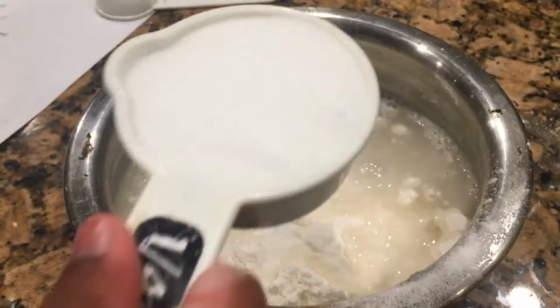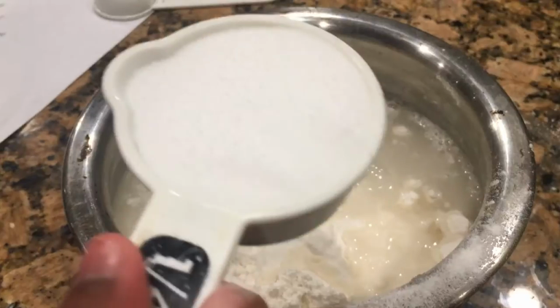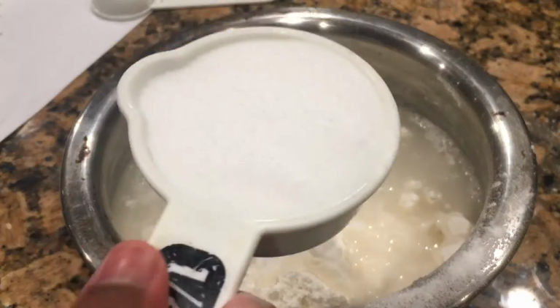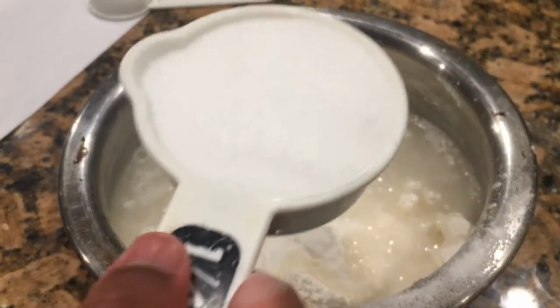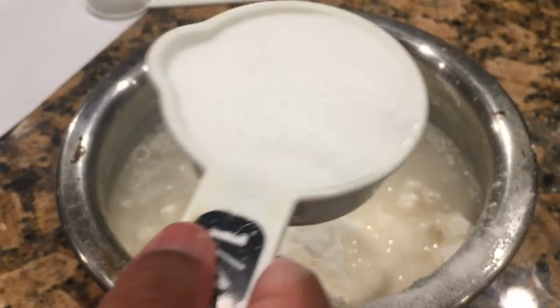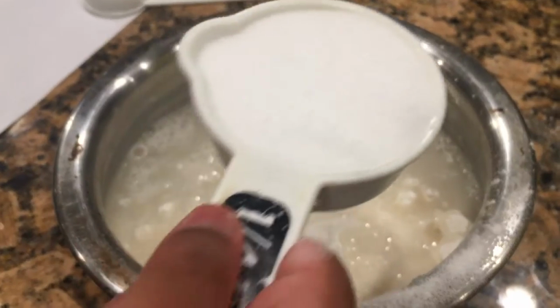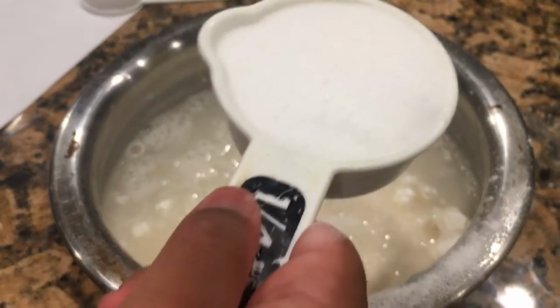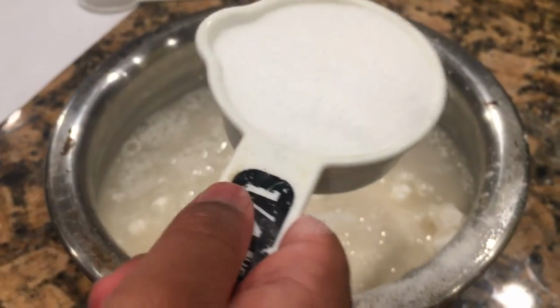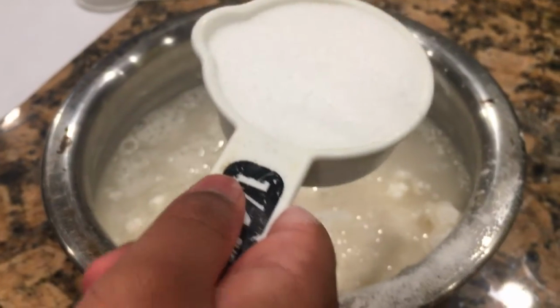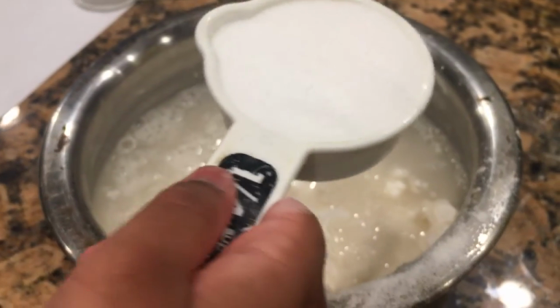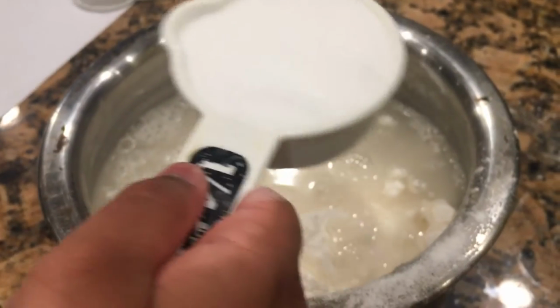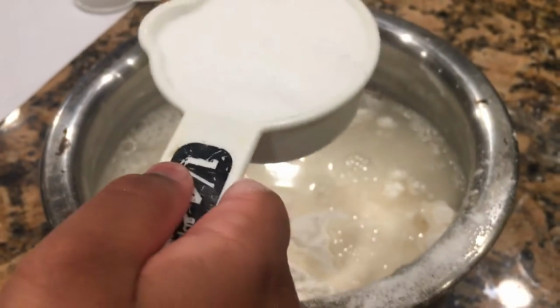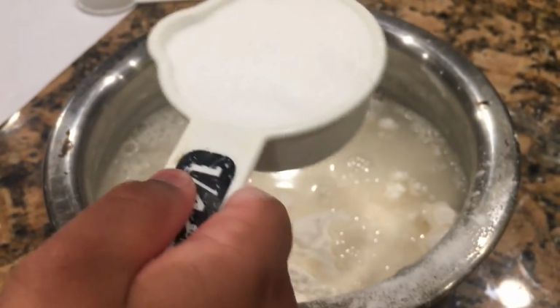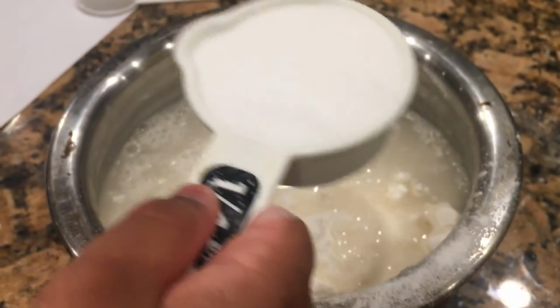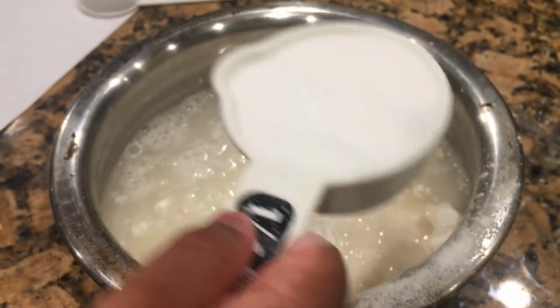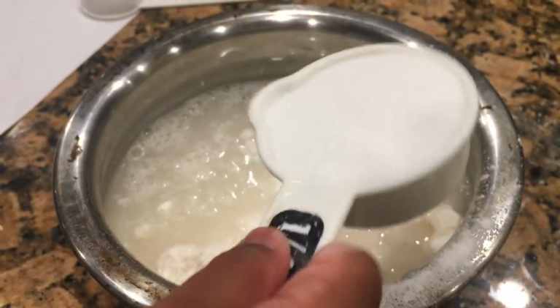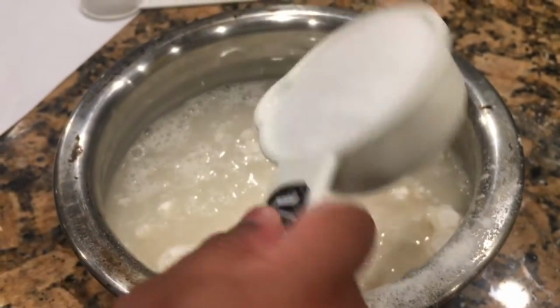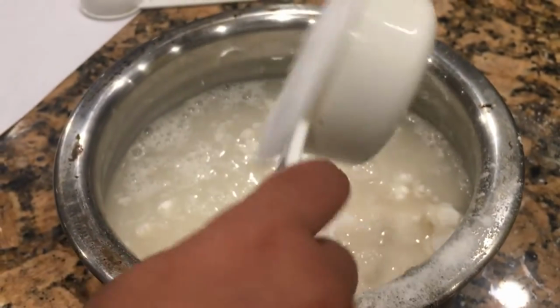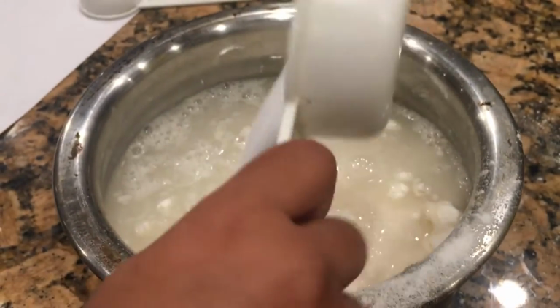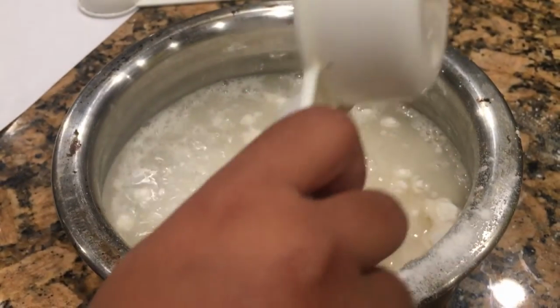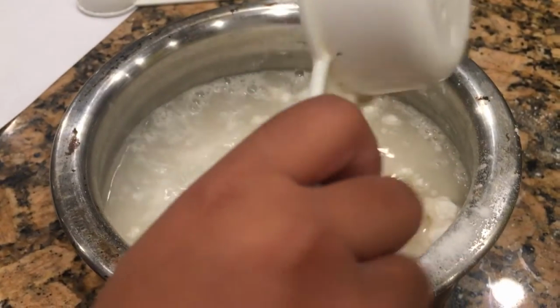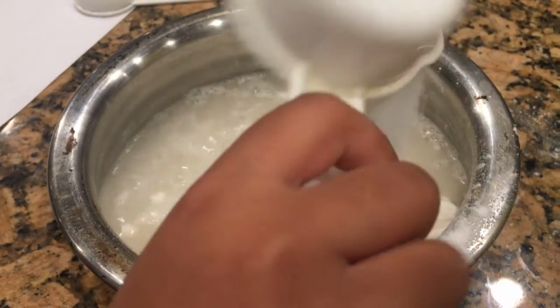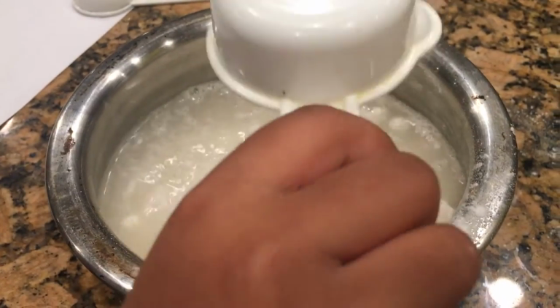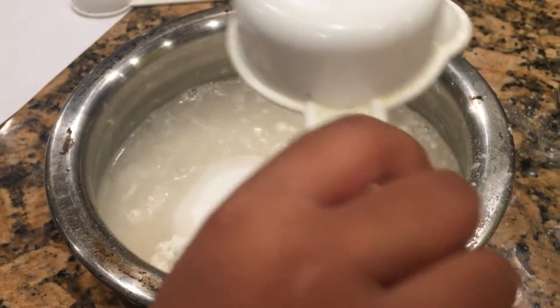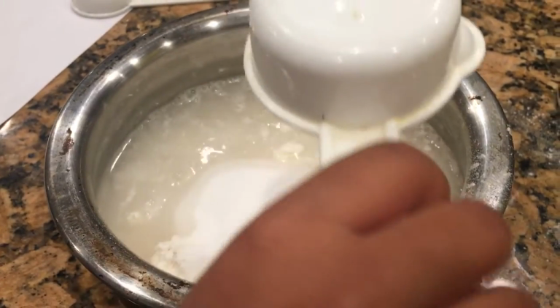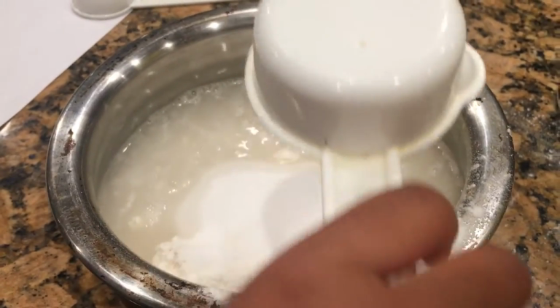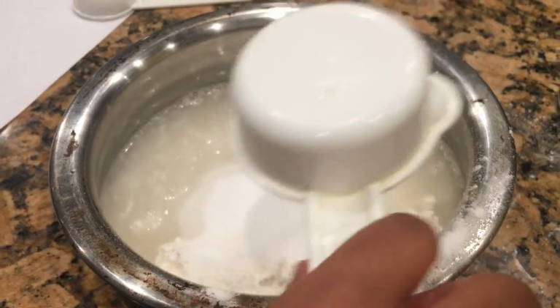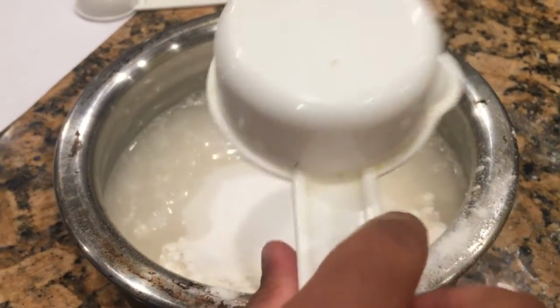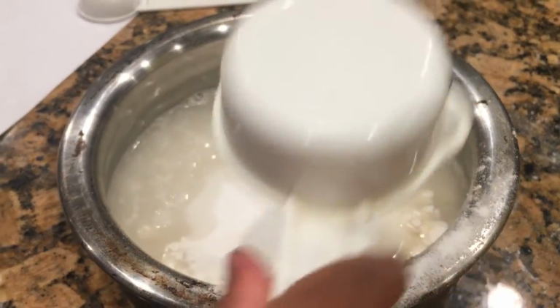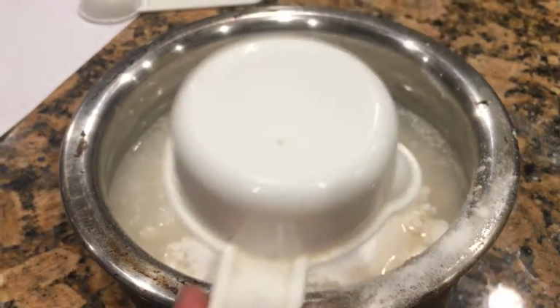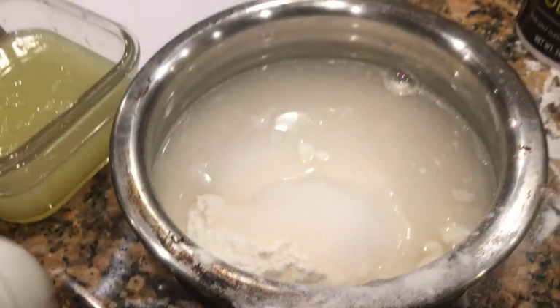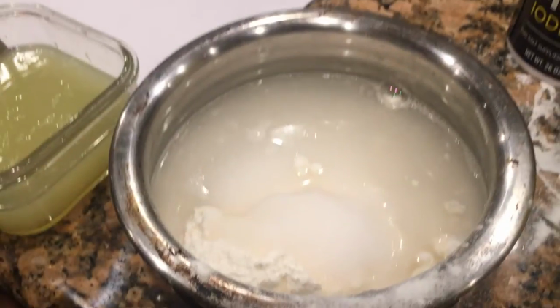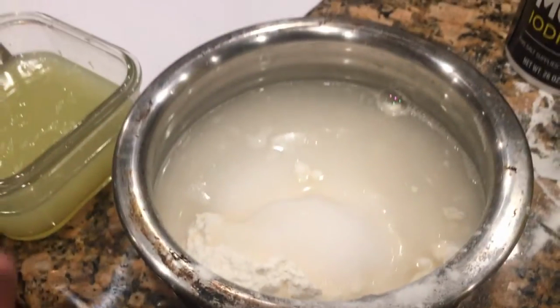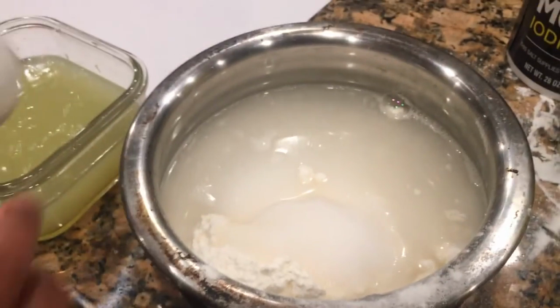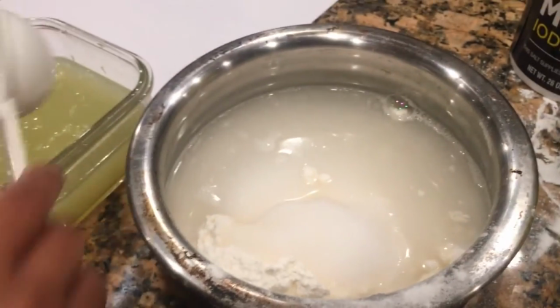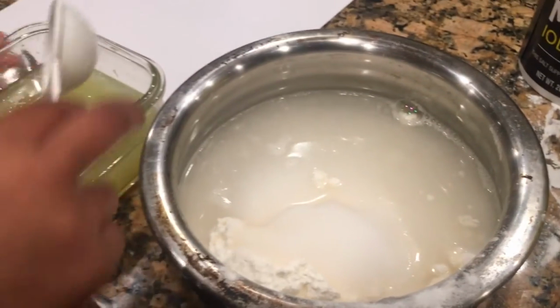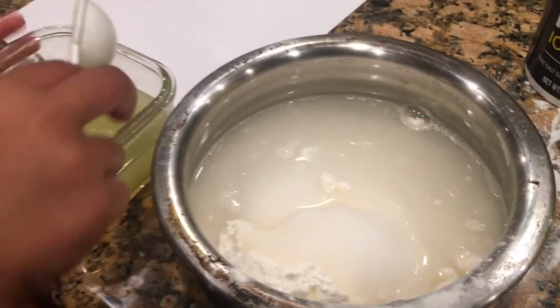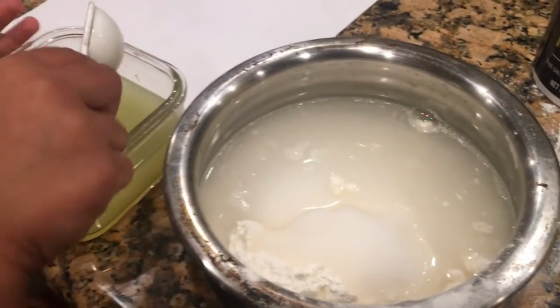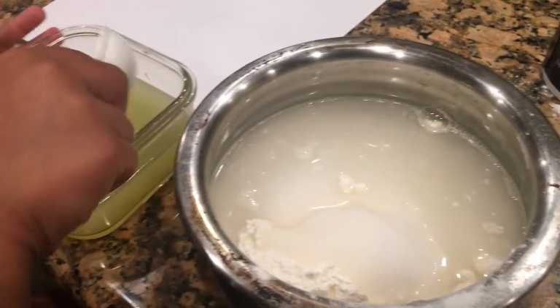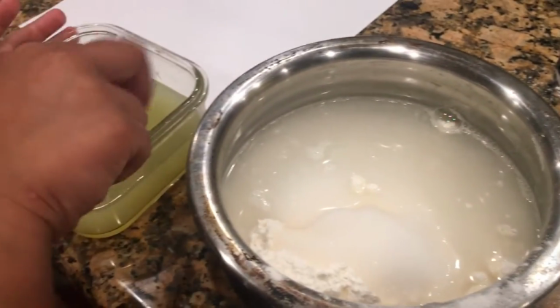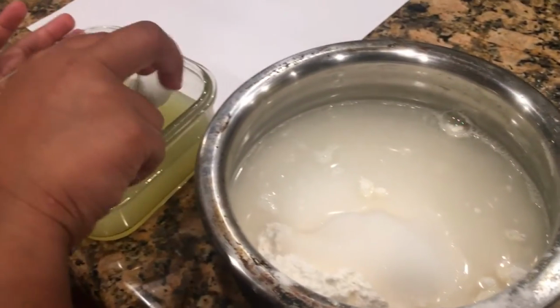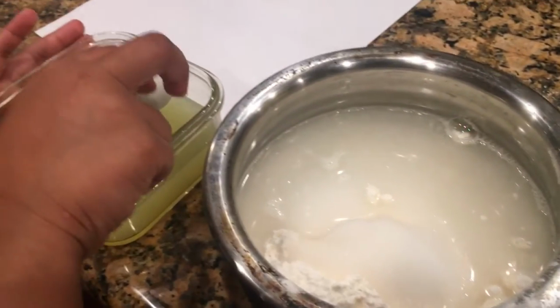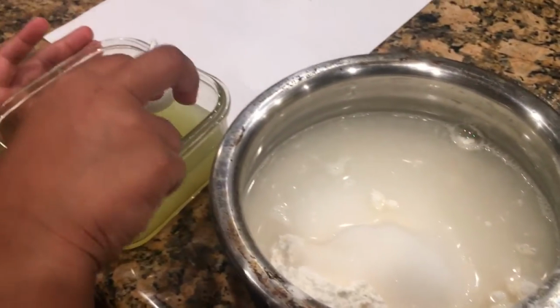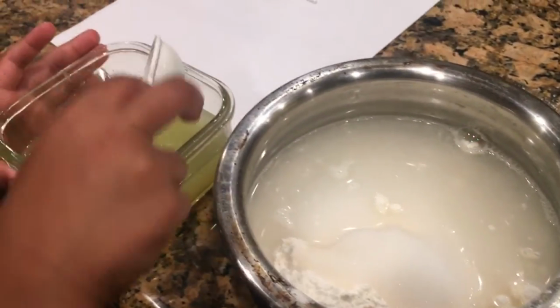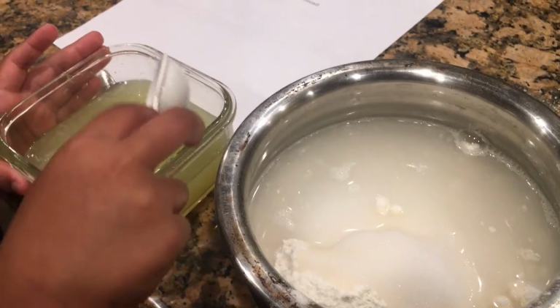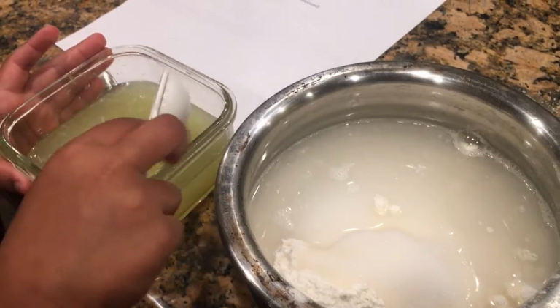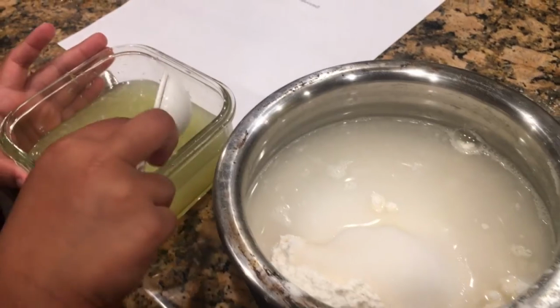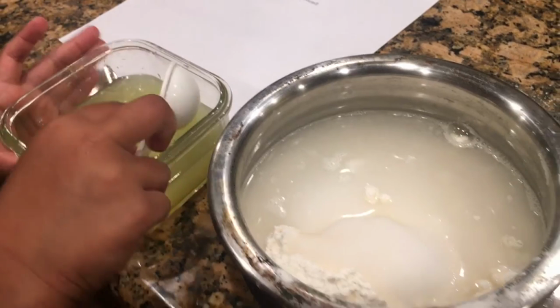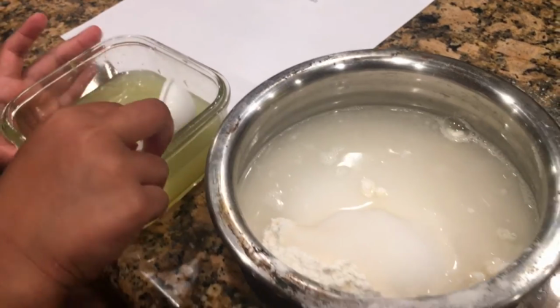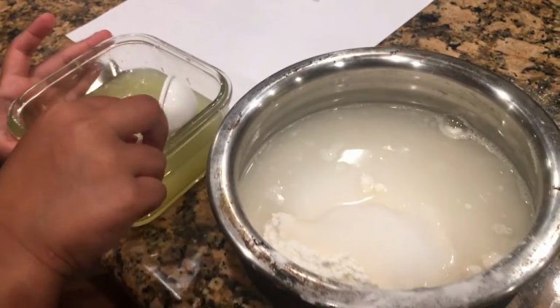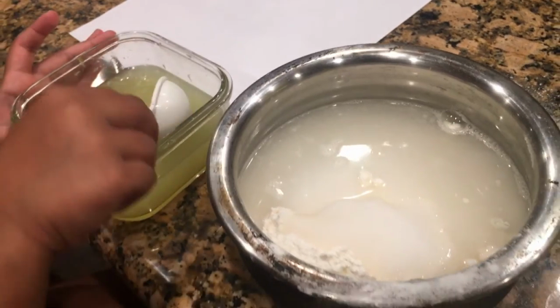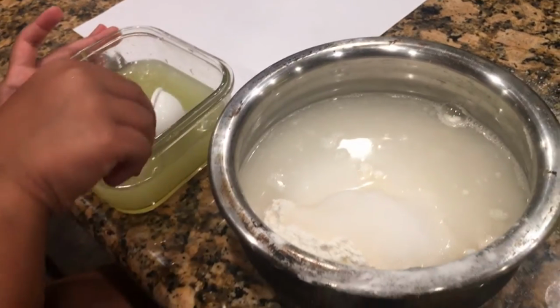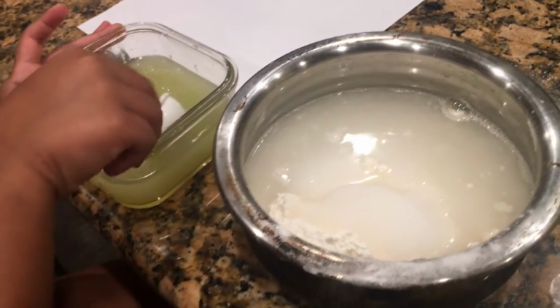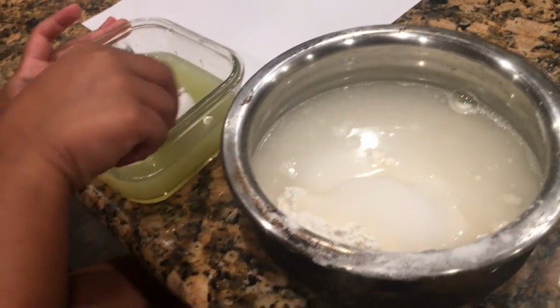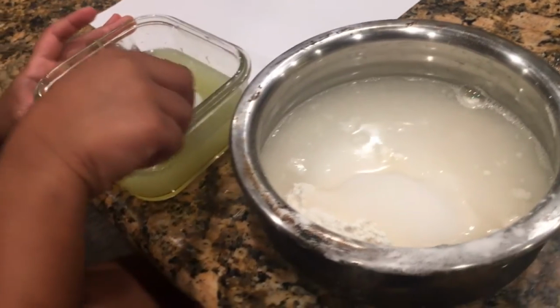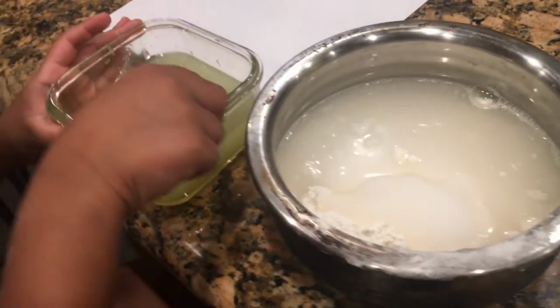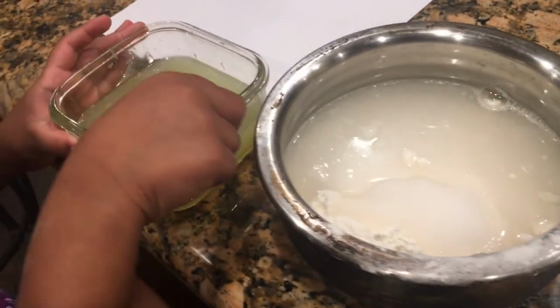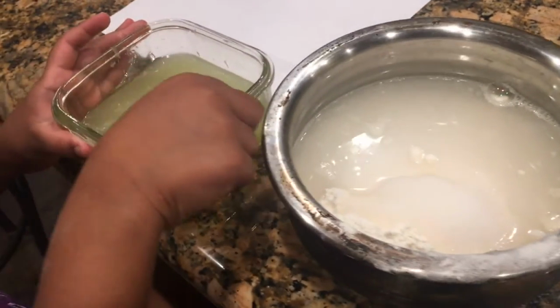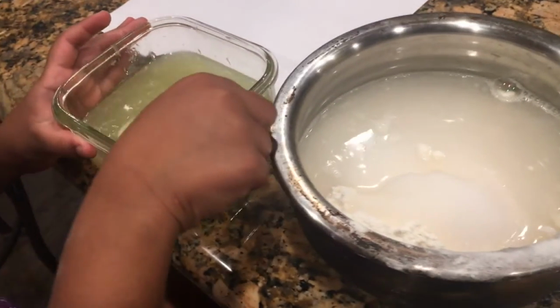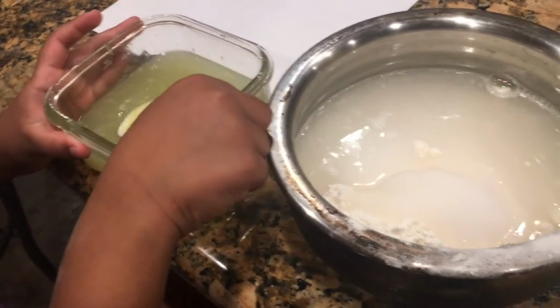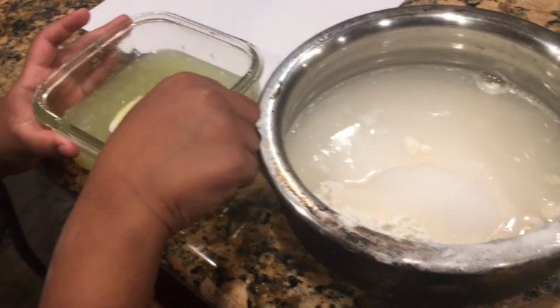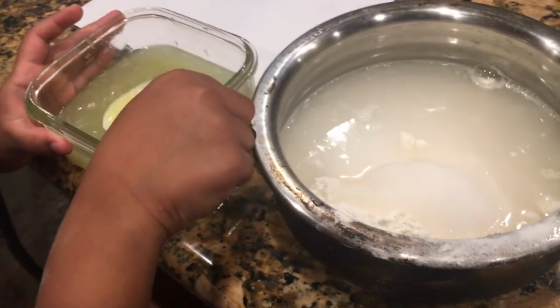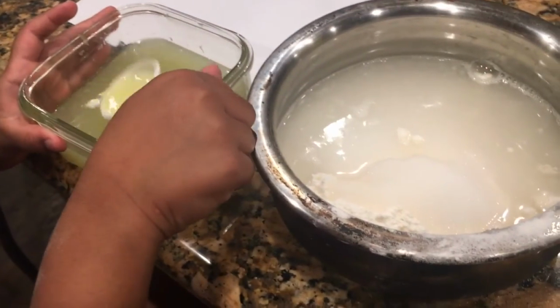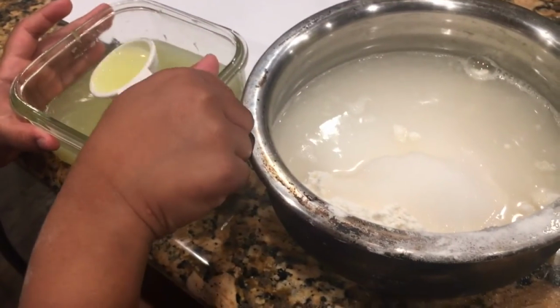Next add a quarter cup of salt. Now add nine tablespoons of lemon juice.